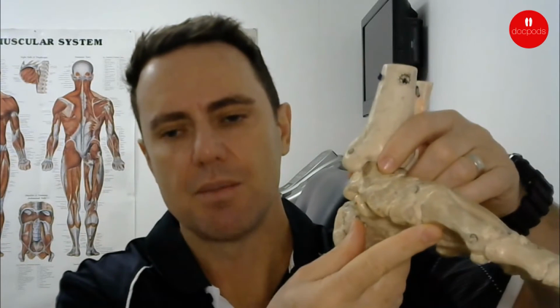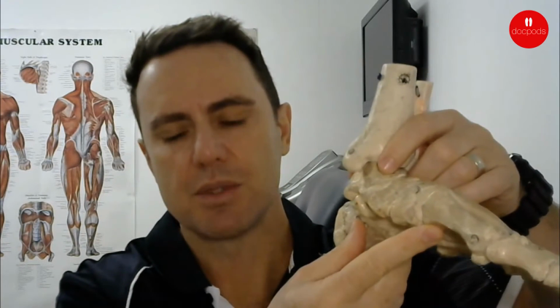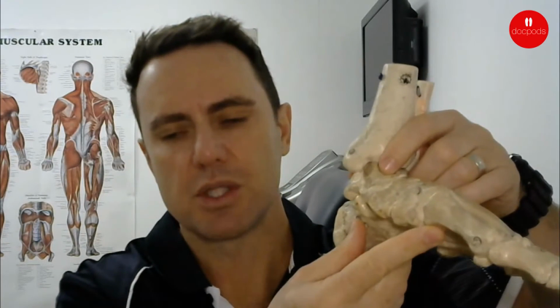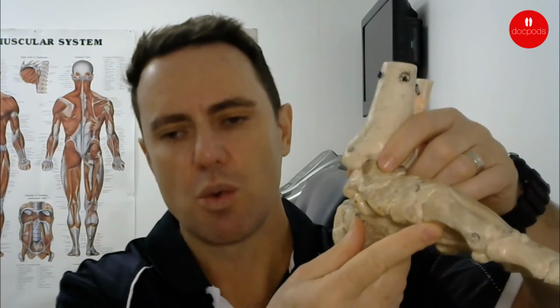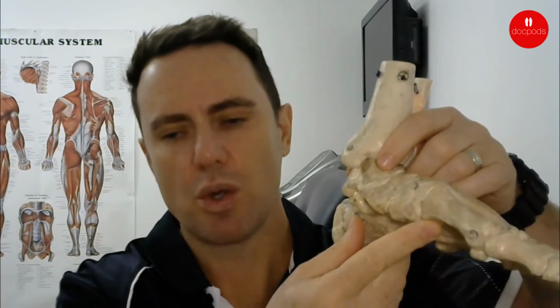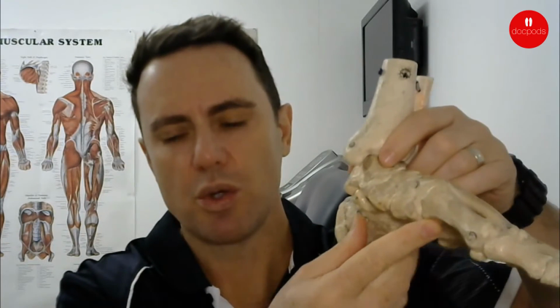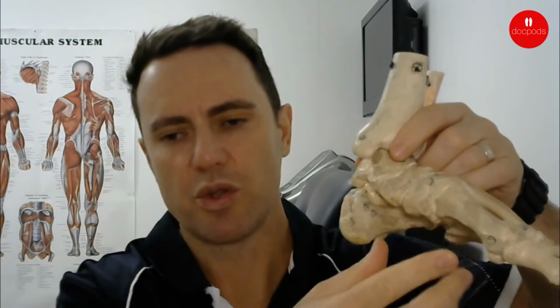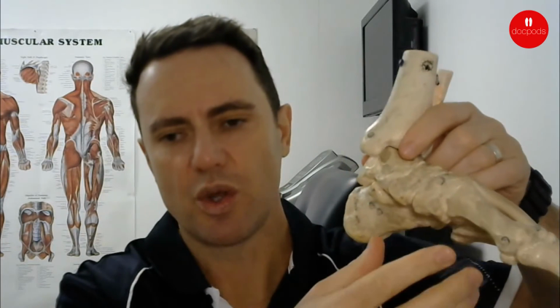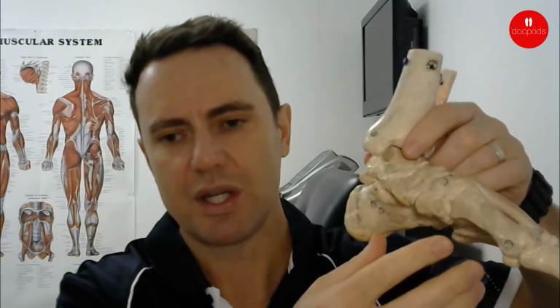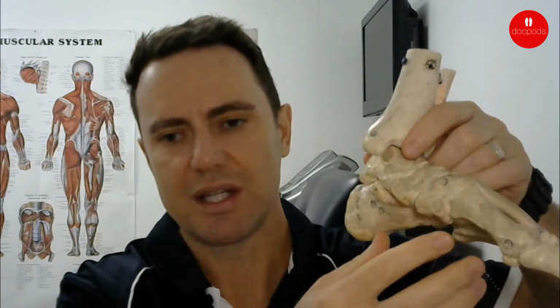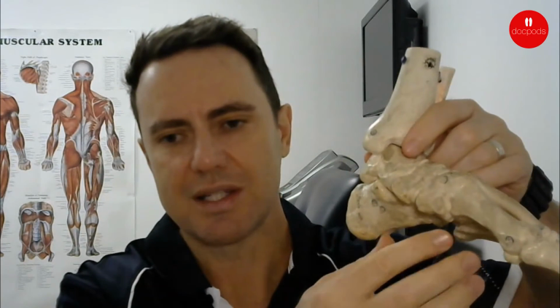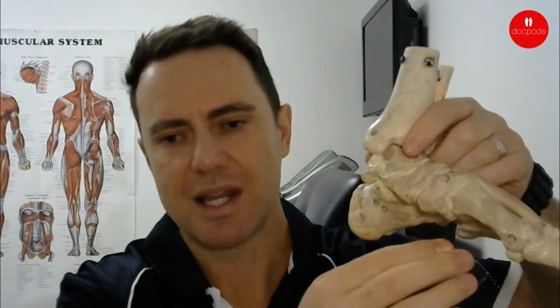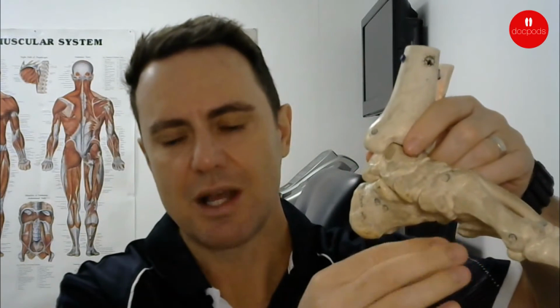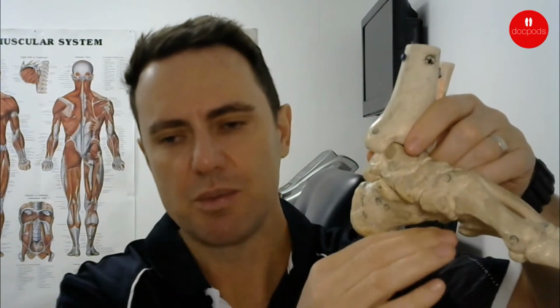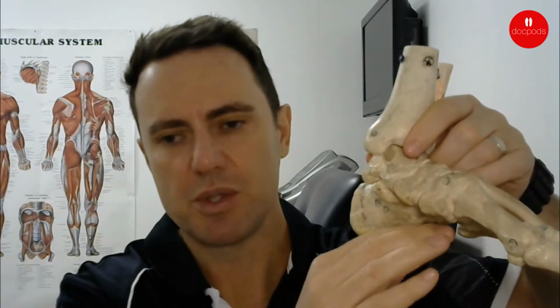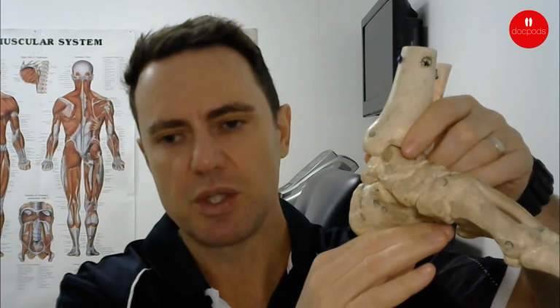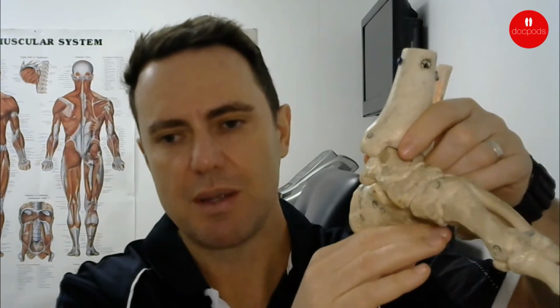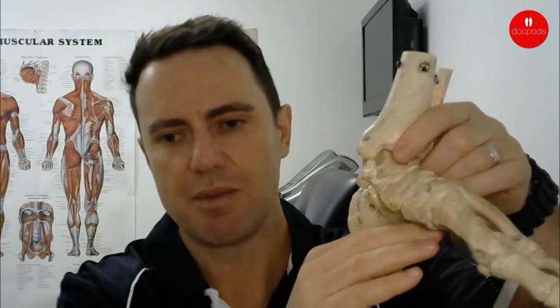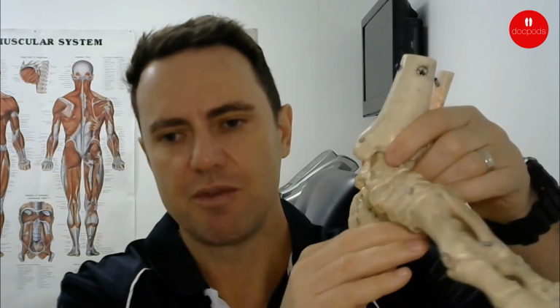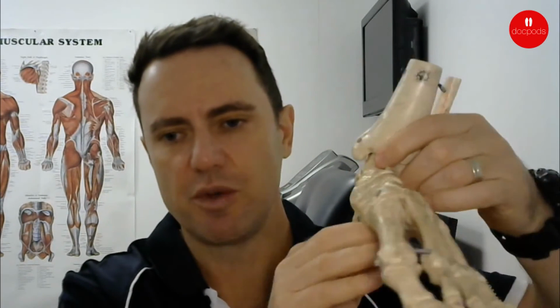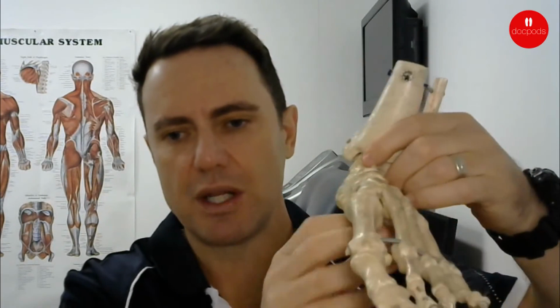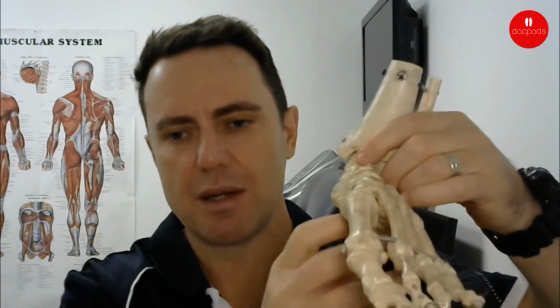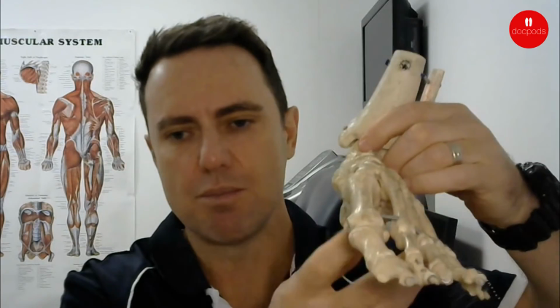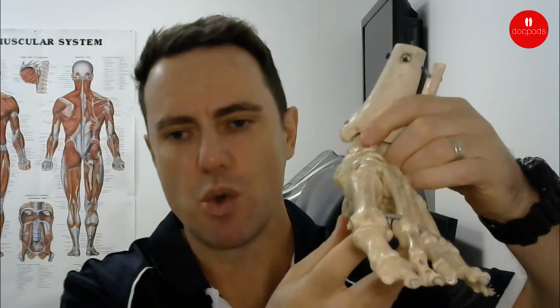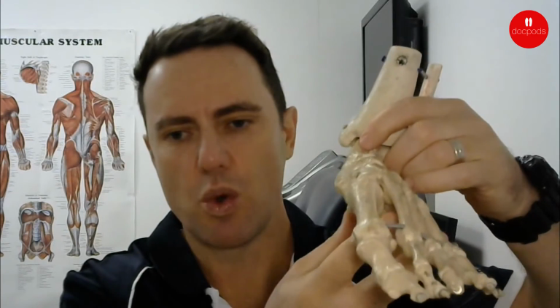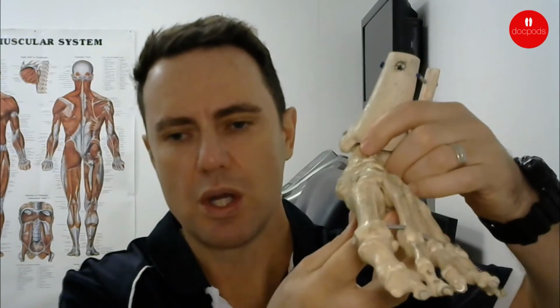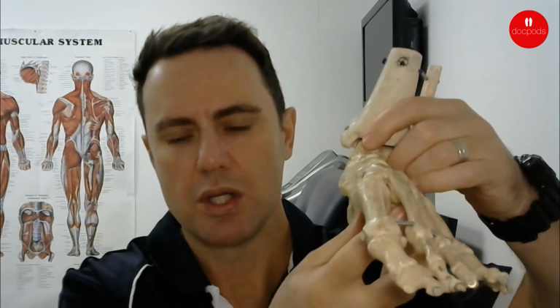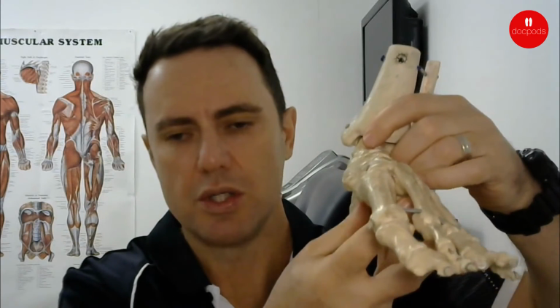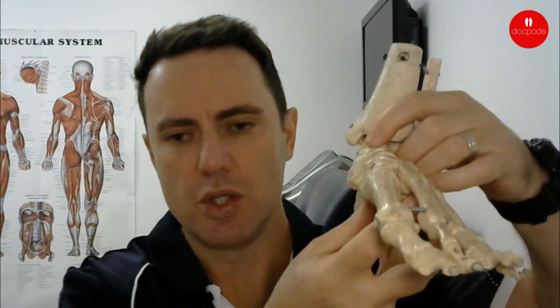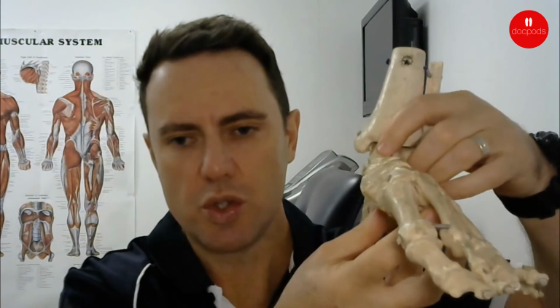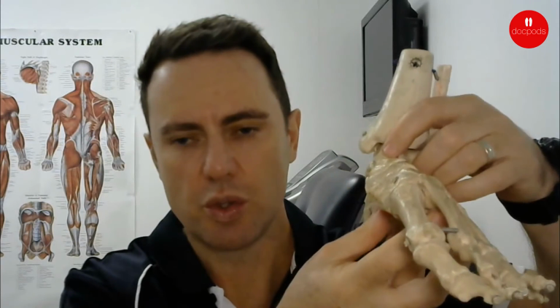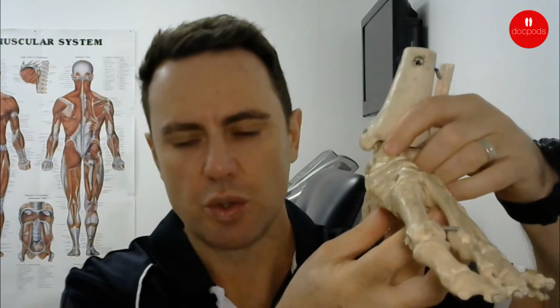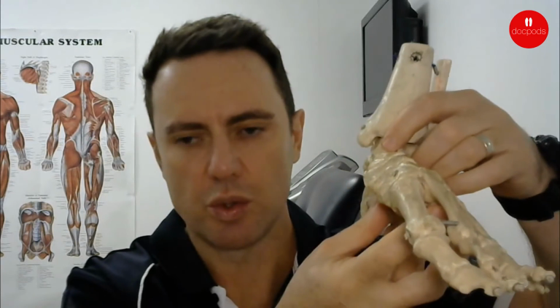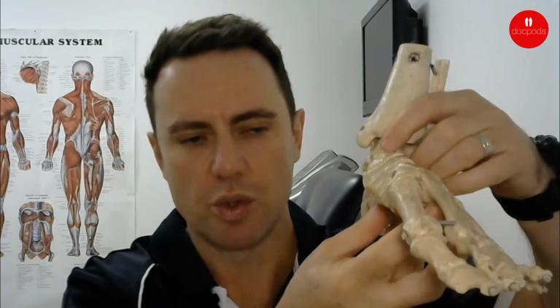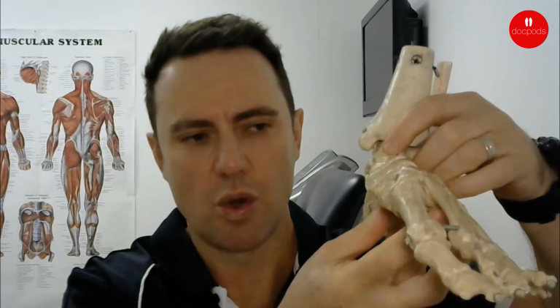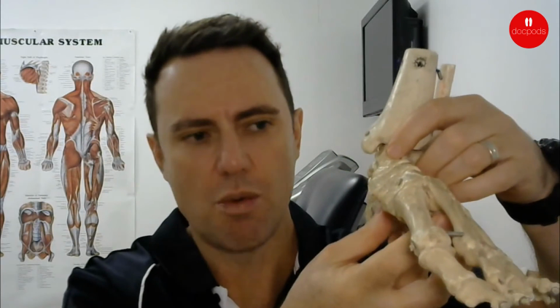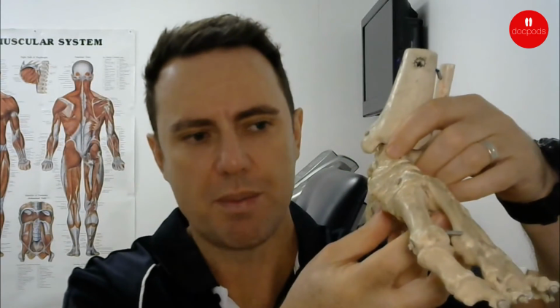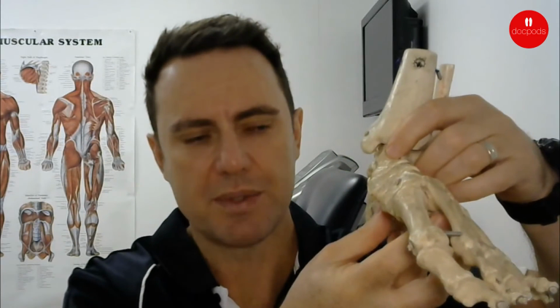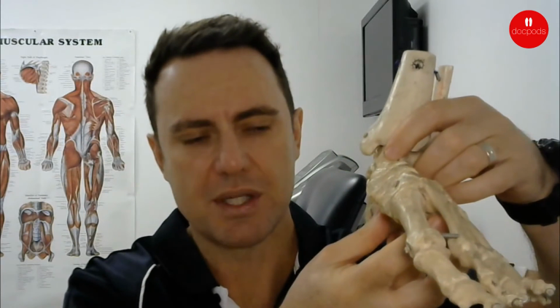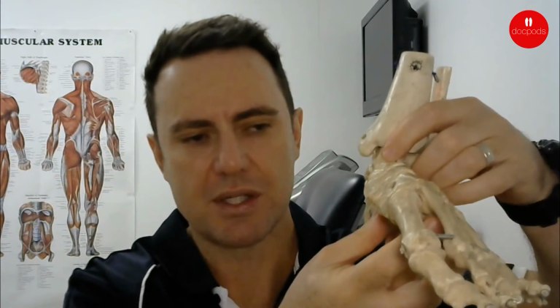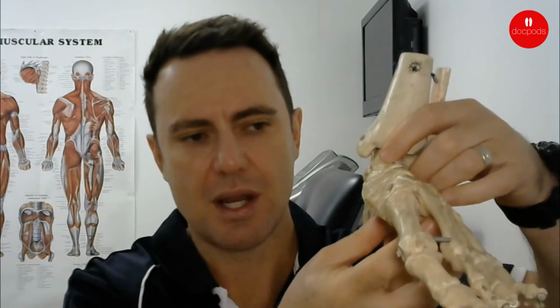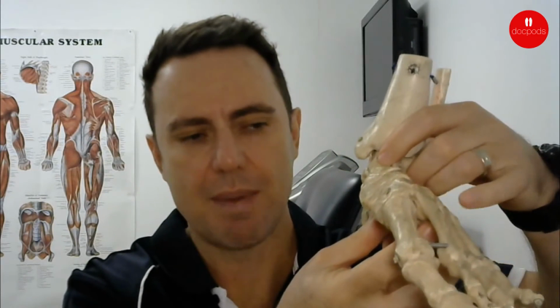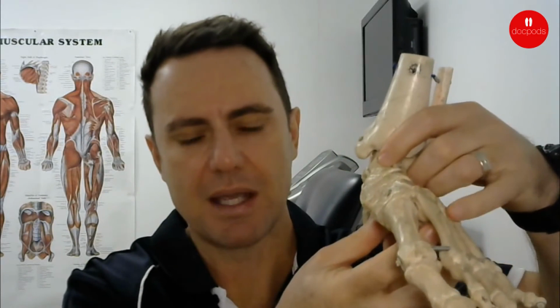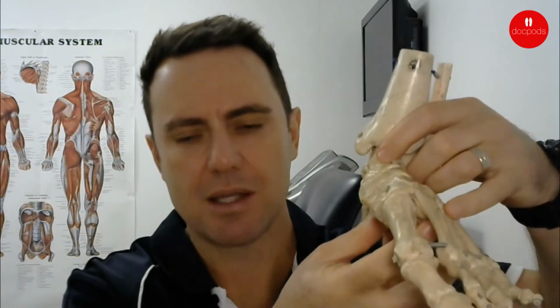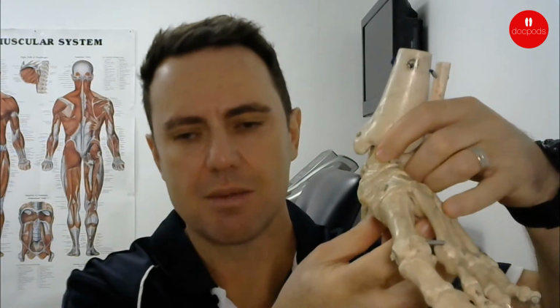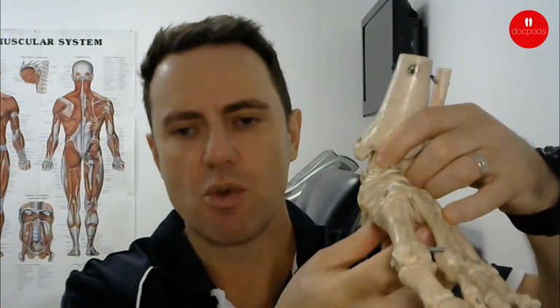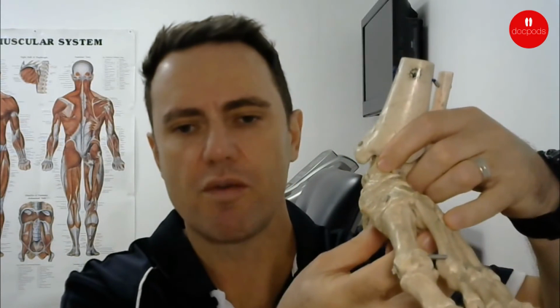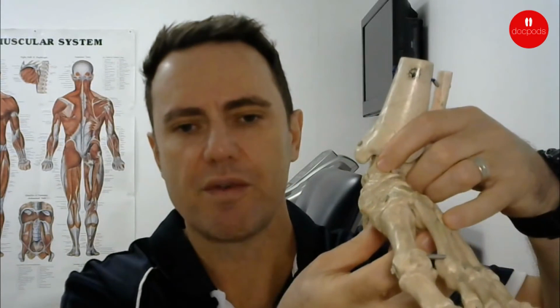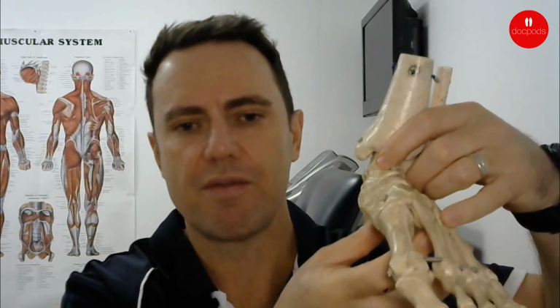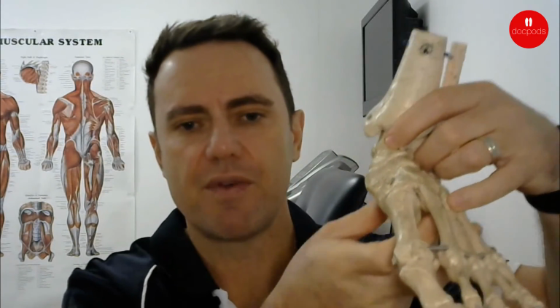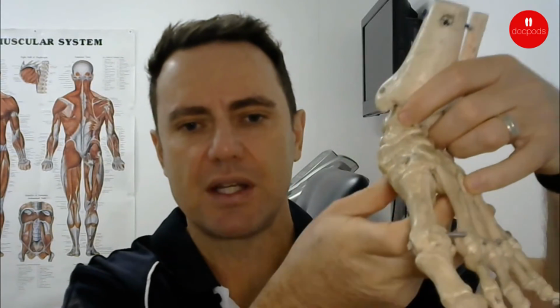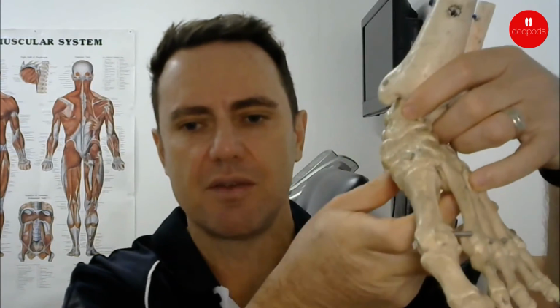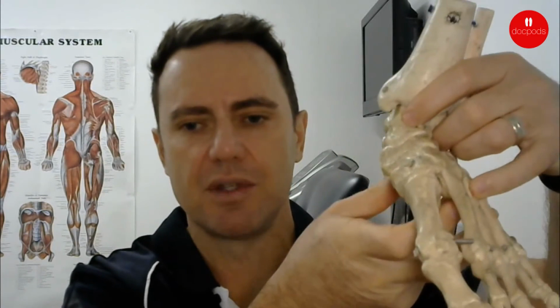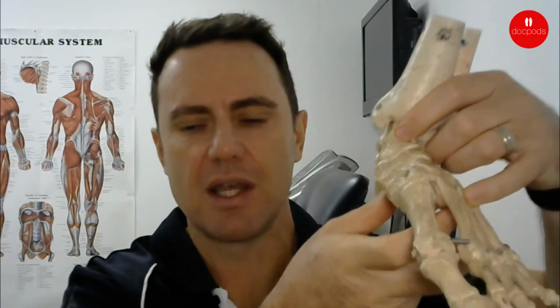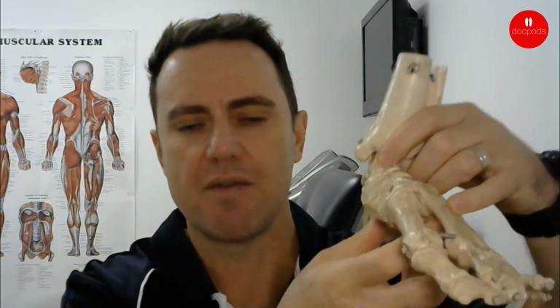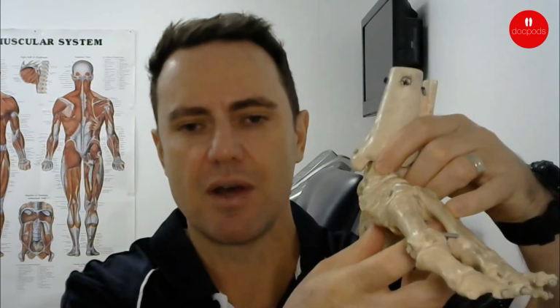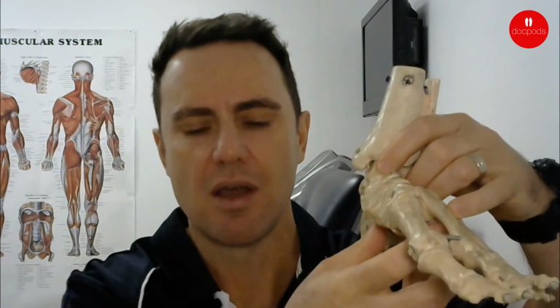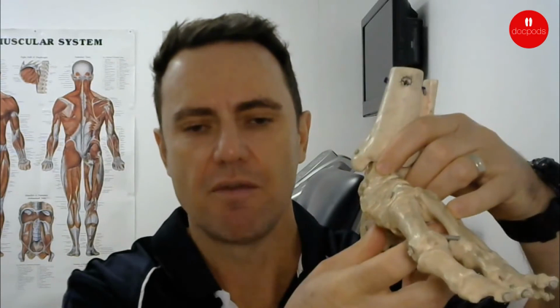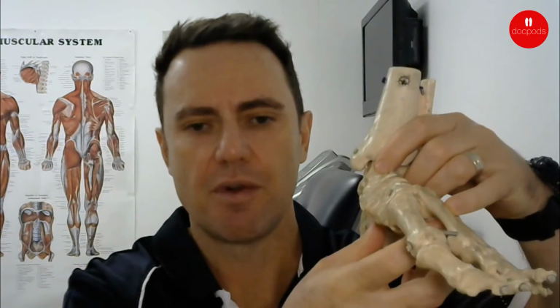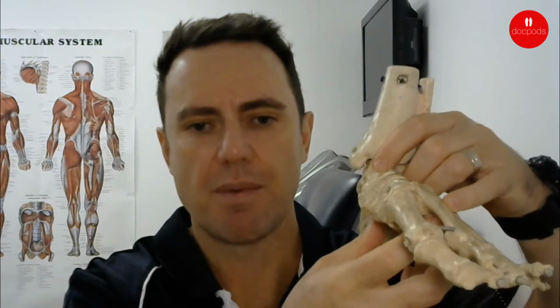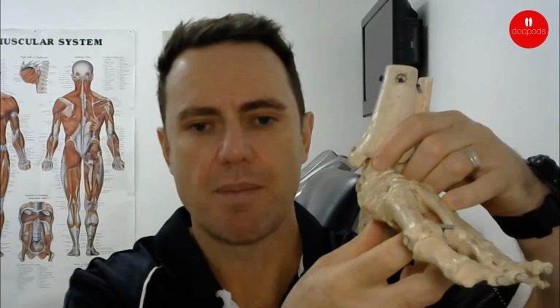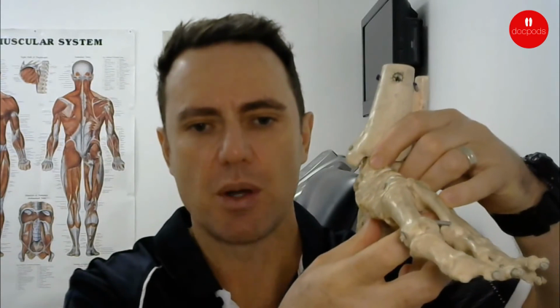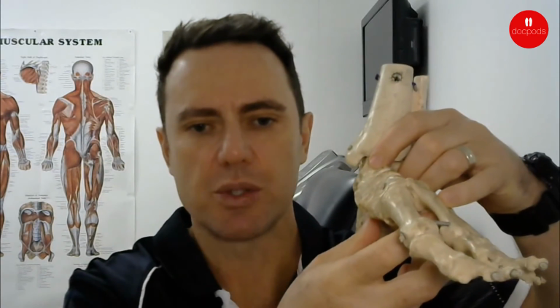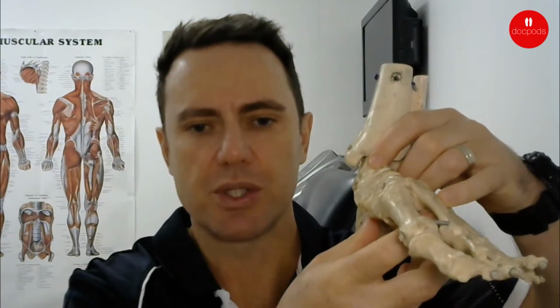What an orthotic does is help to keep the foot in a more neutral or normal position and make it a more effective lever for propulsion.